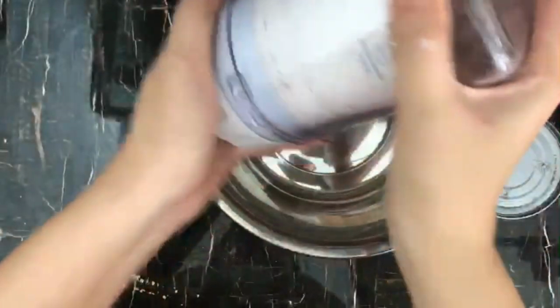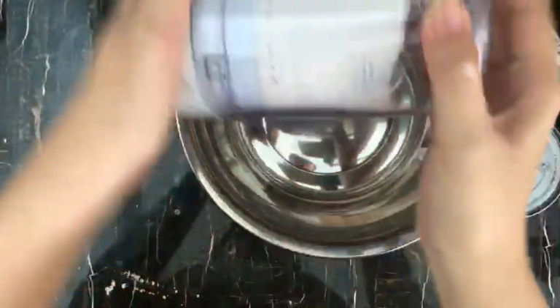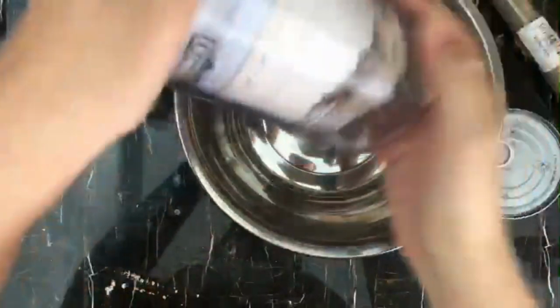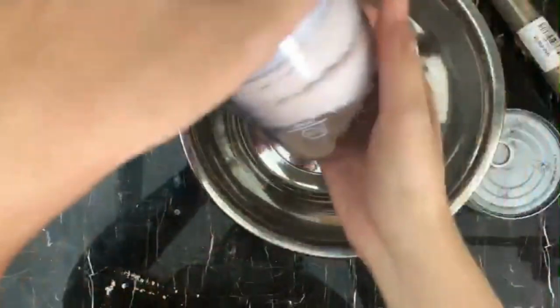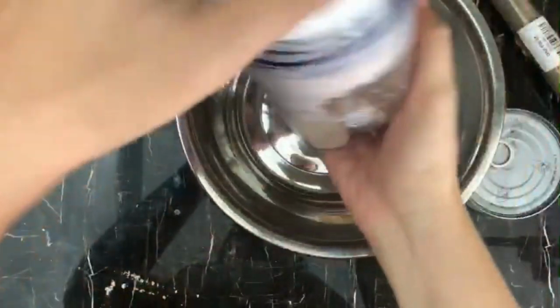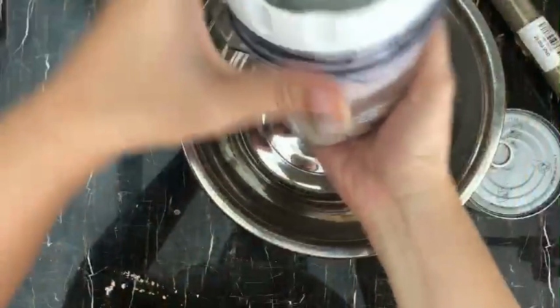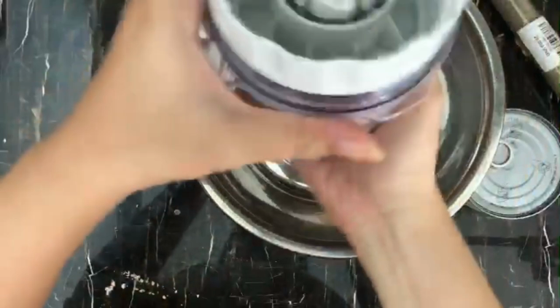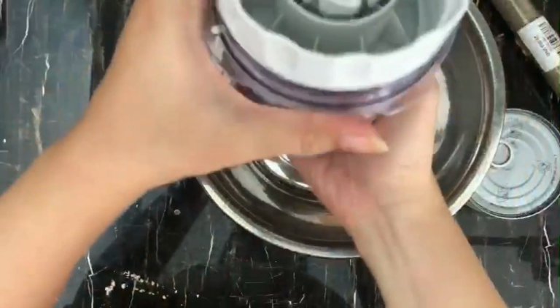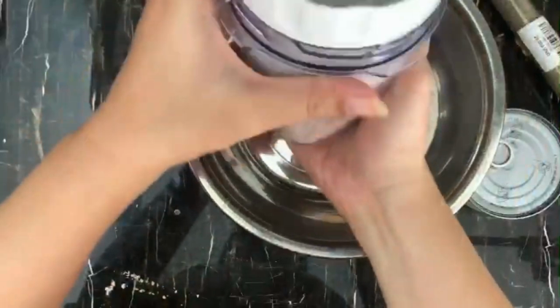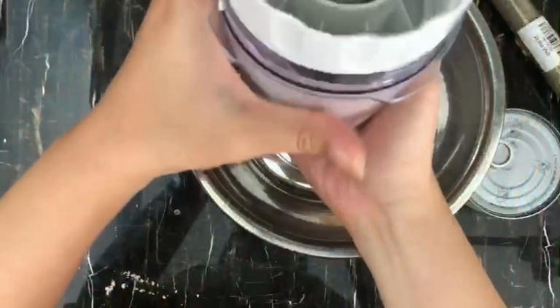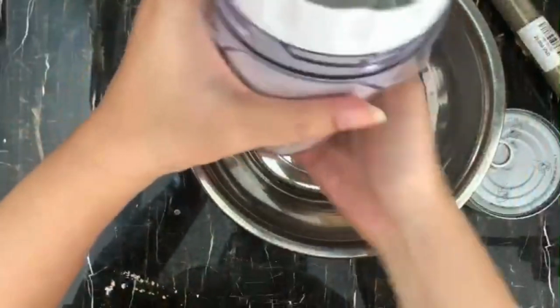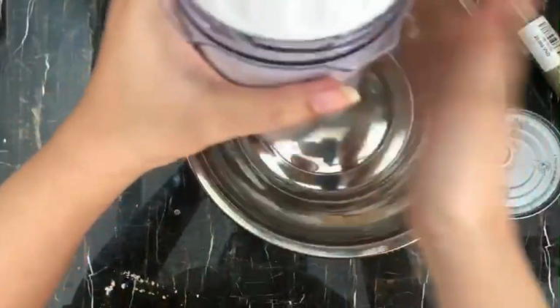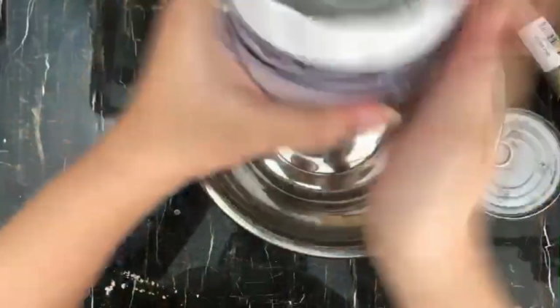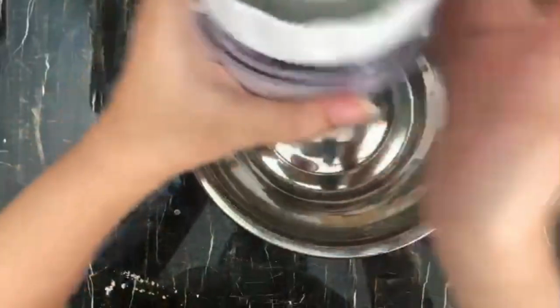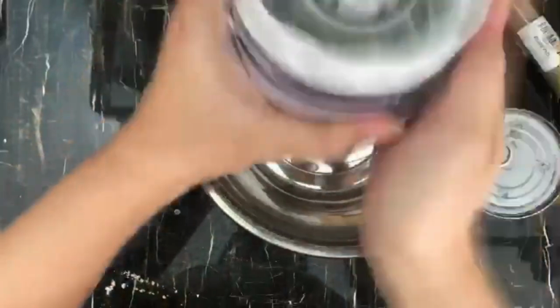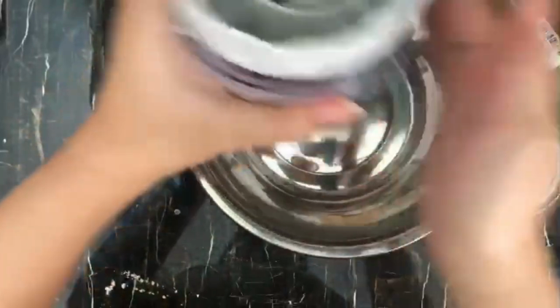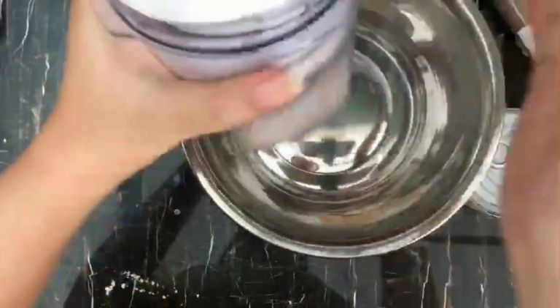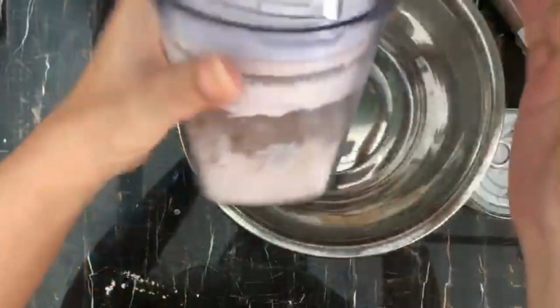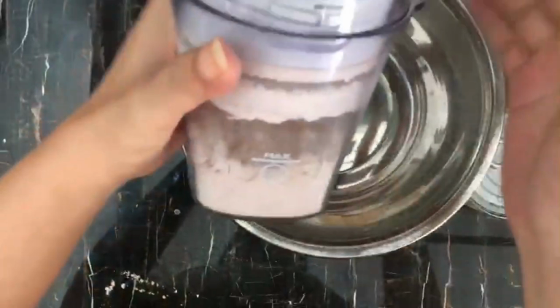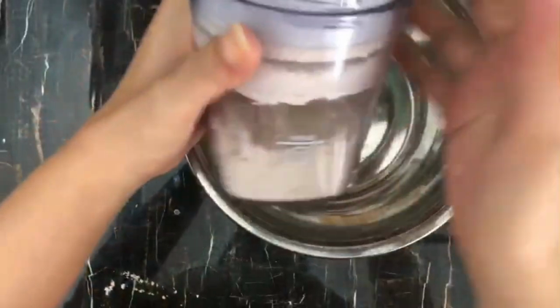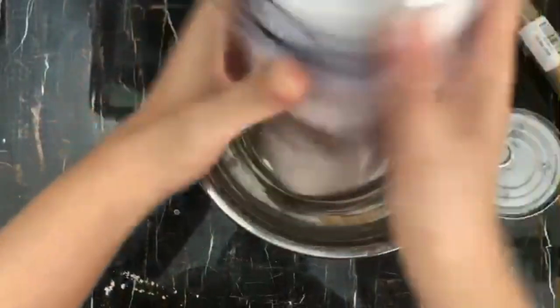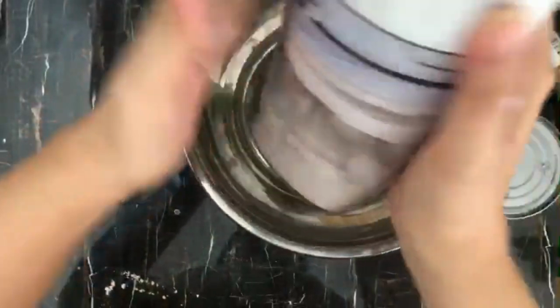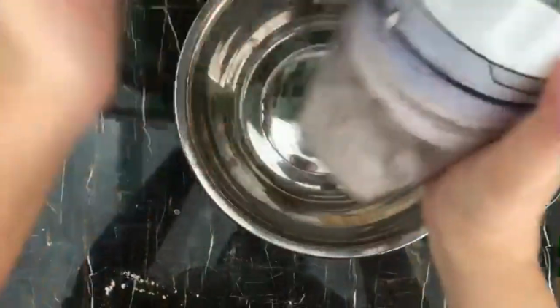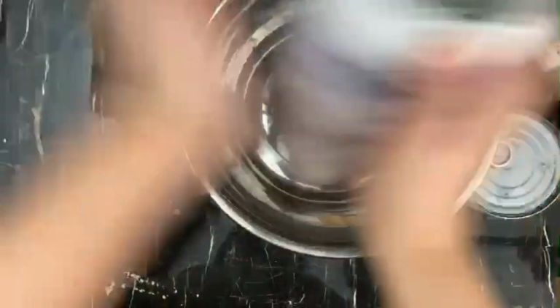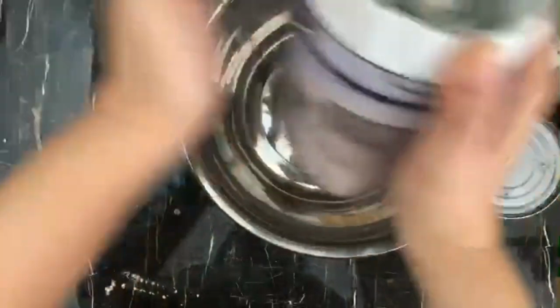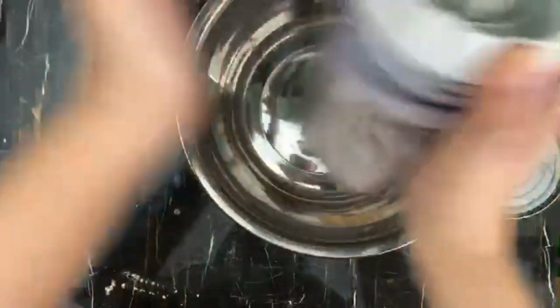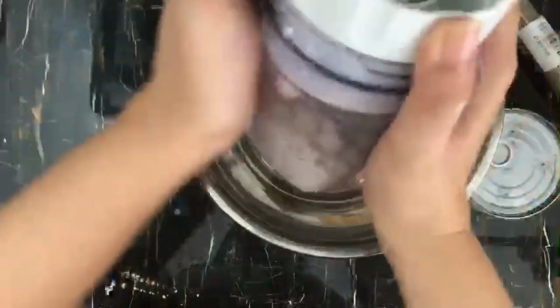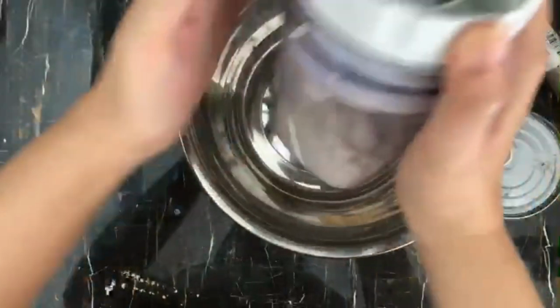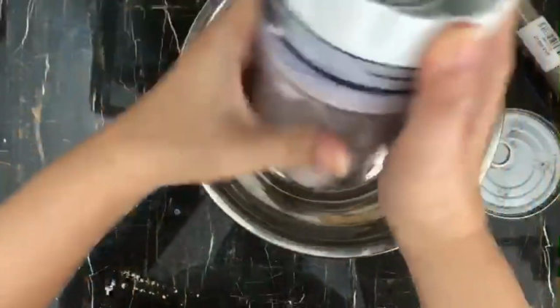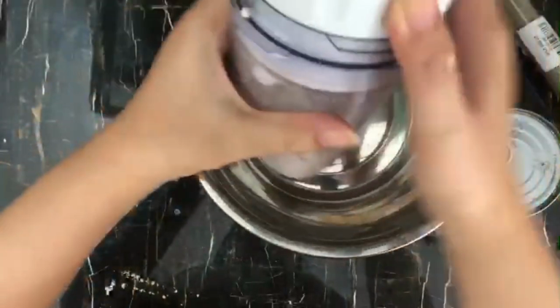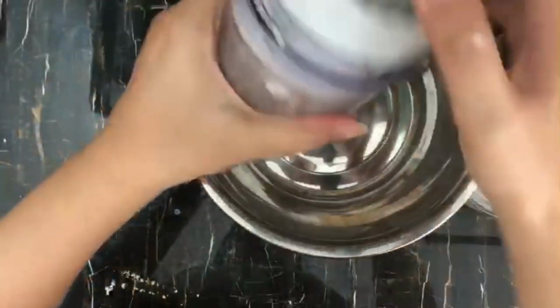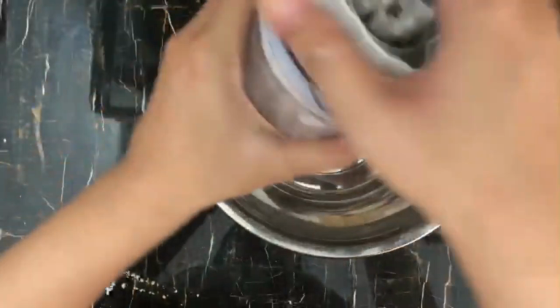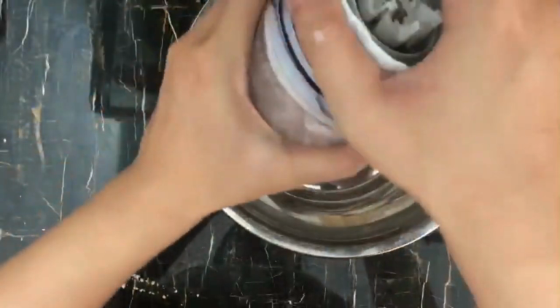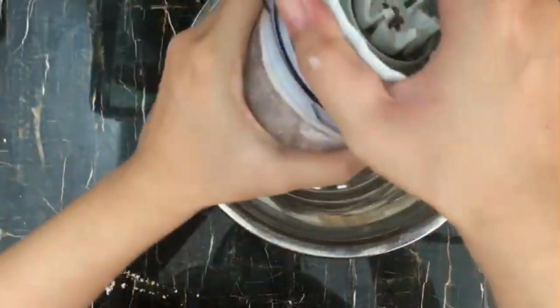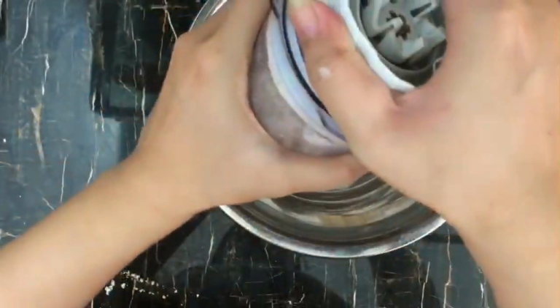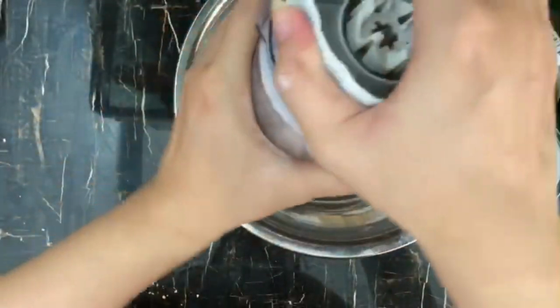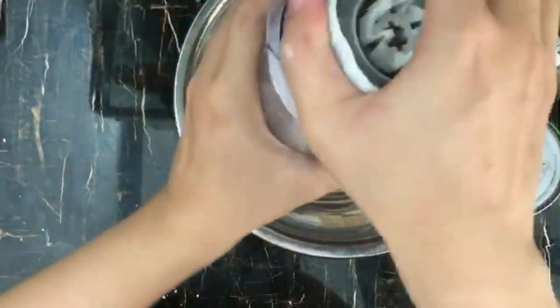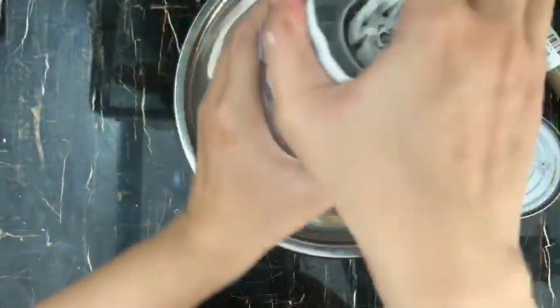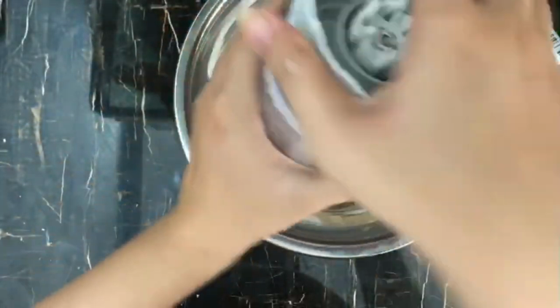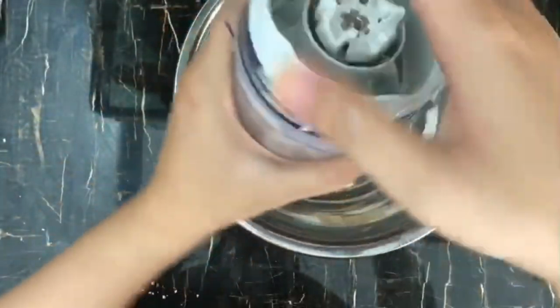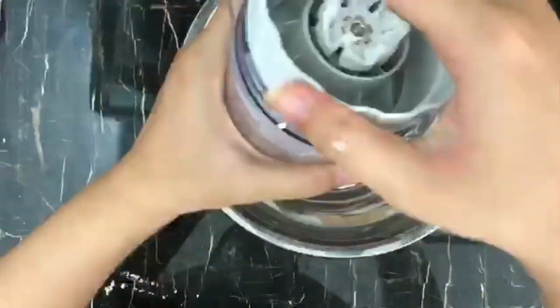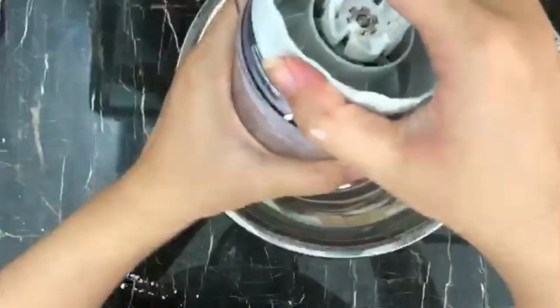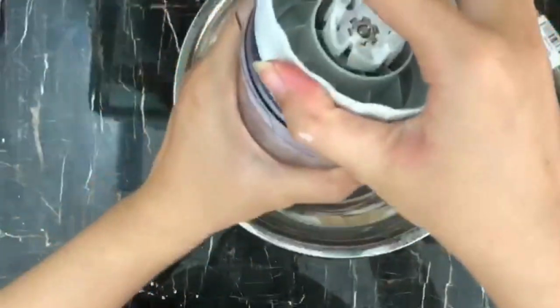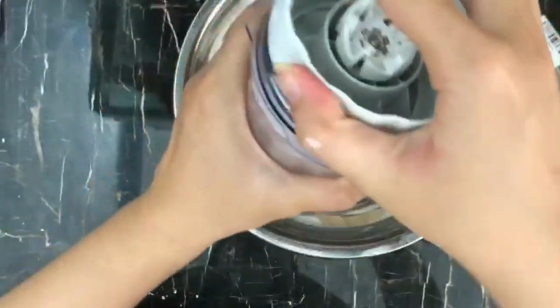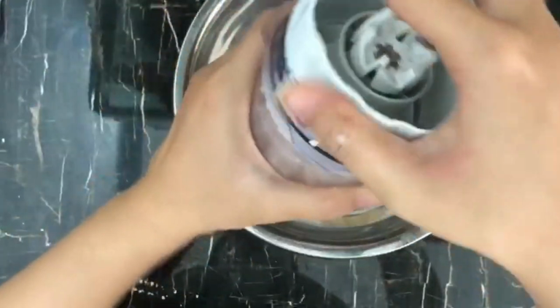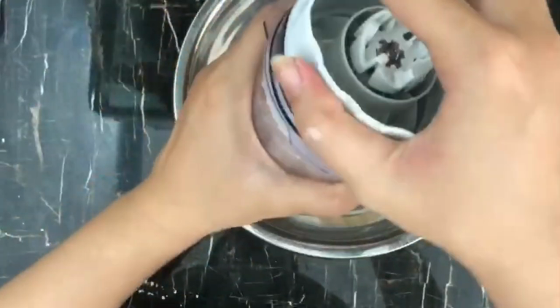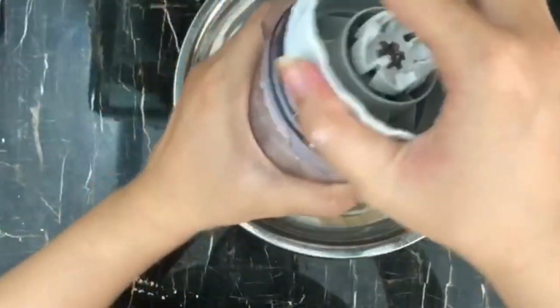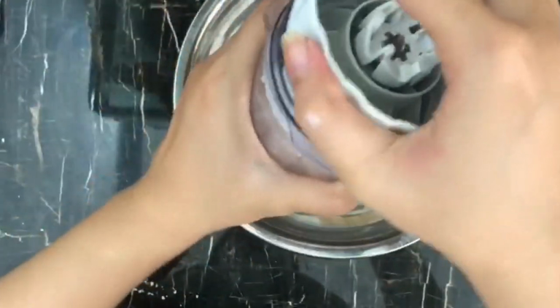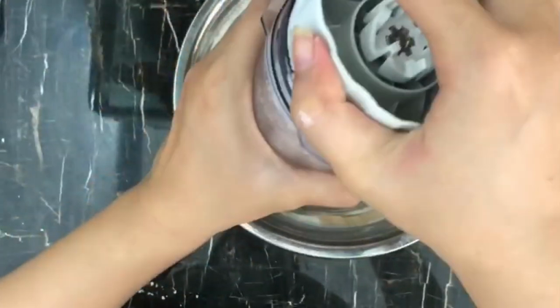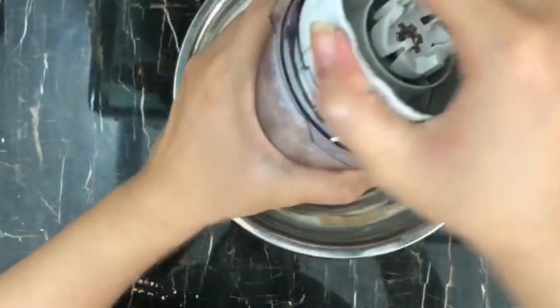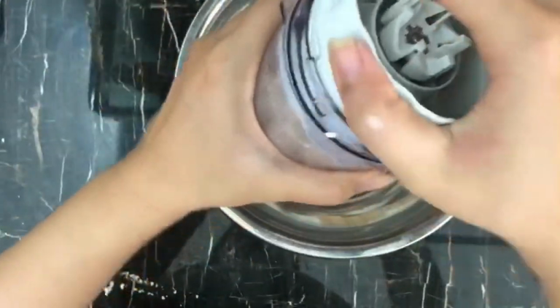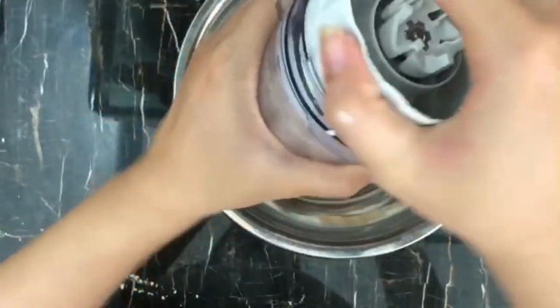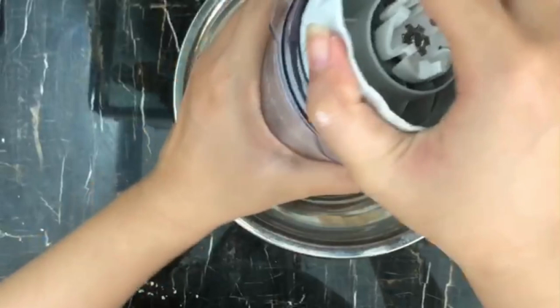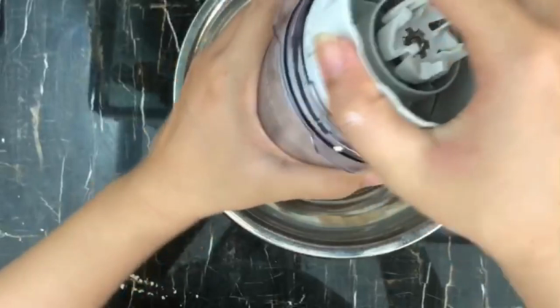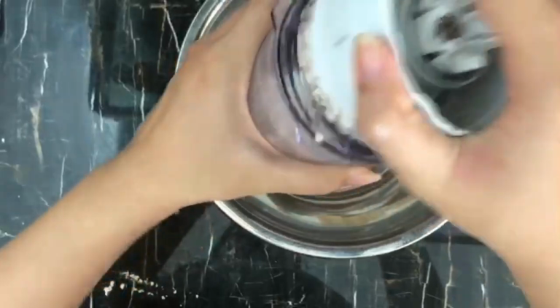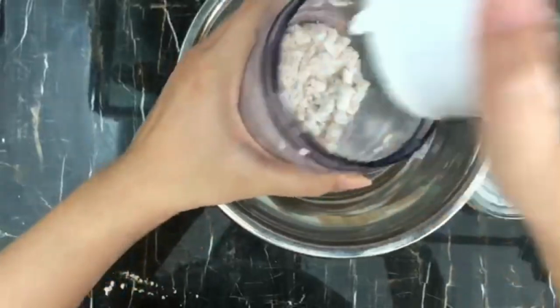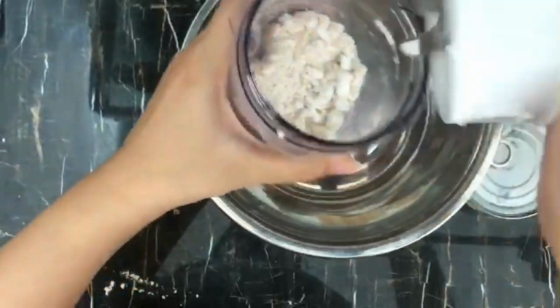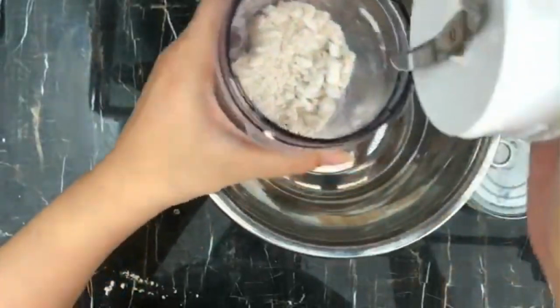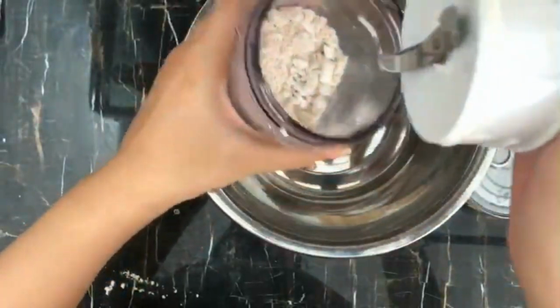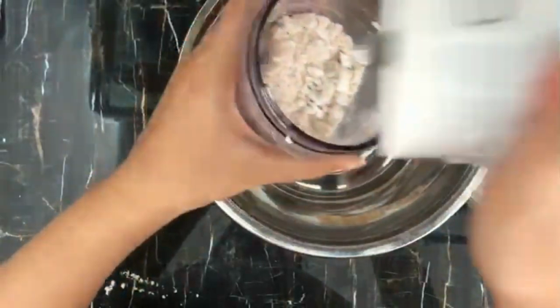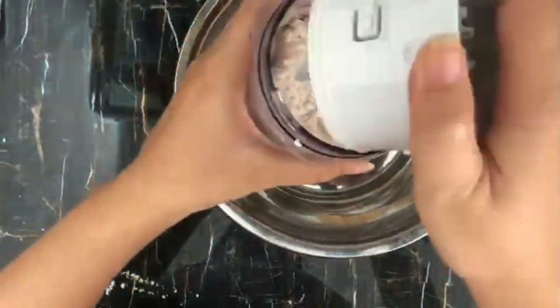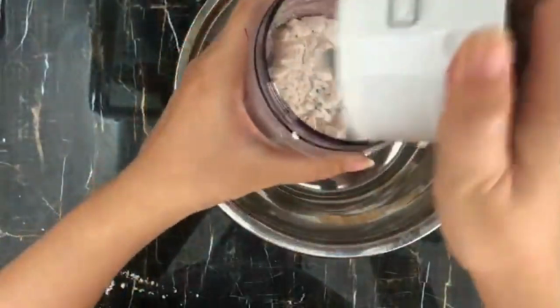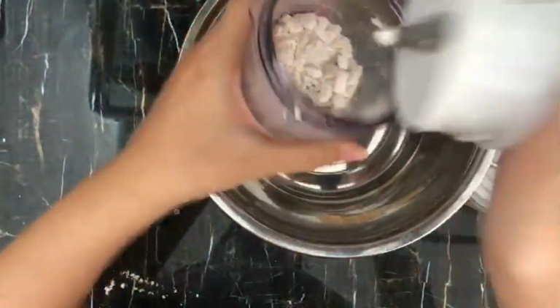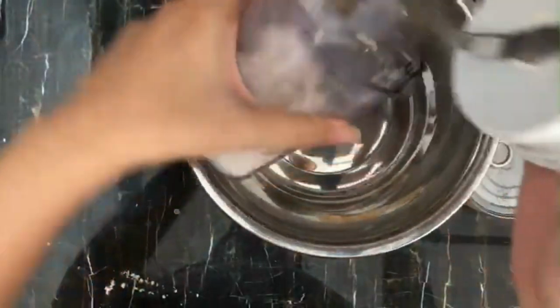Let's start to mix our ingredients together. I actually don't have oatmeal powder, so I blended the oatmeal that I have in the blender.